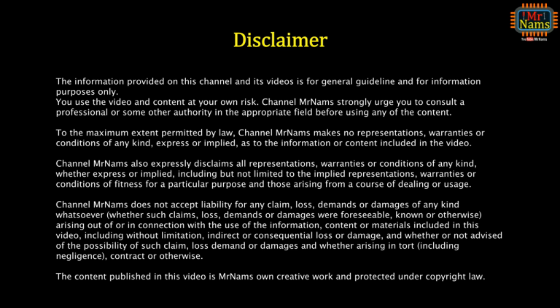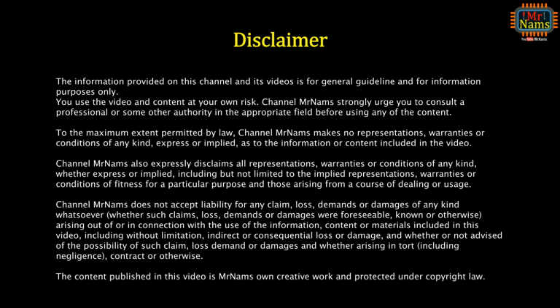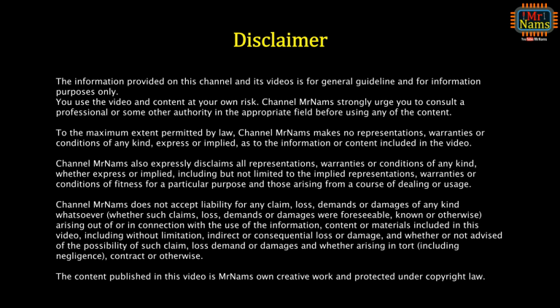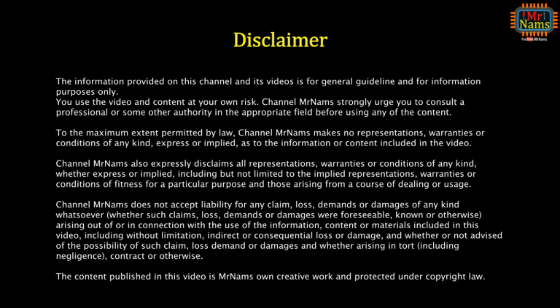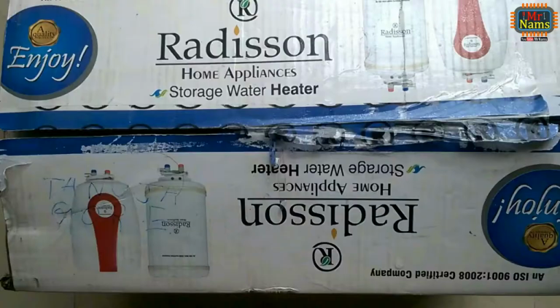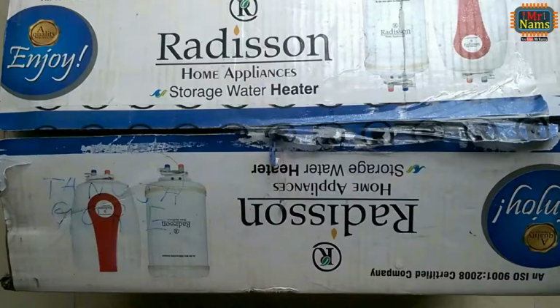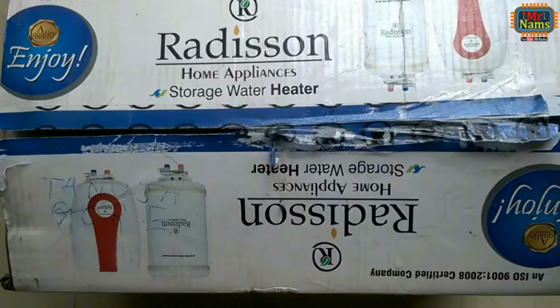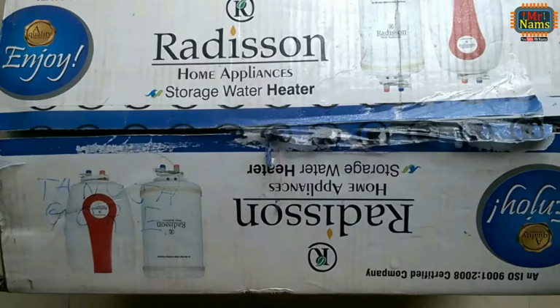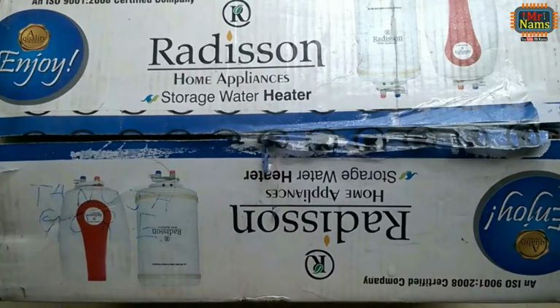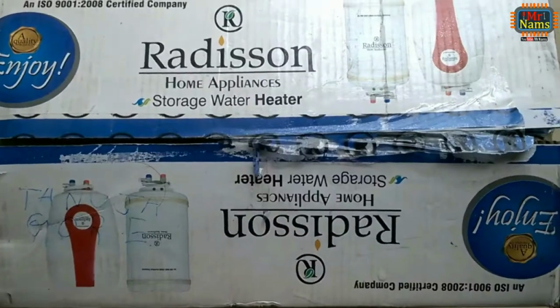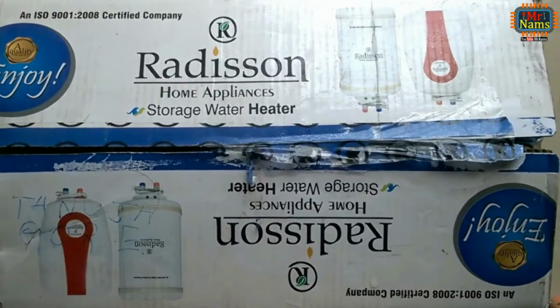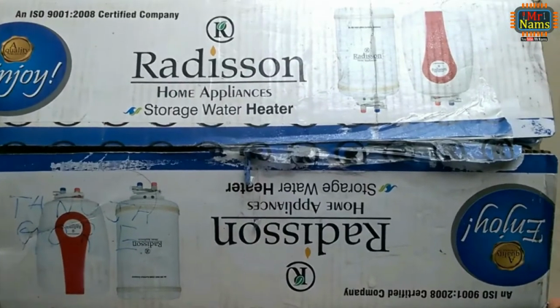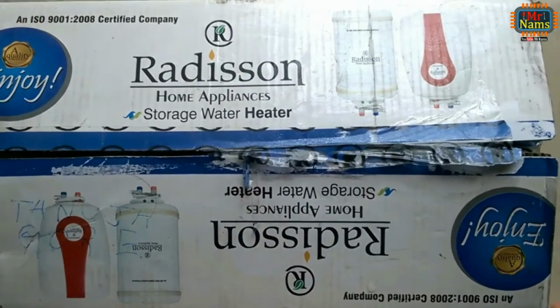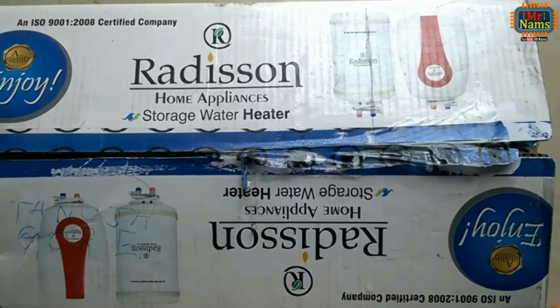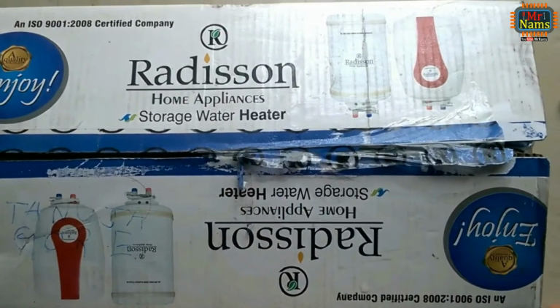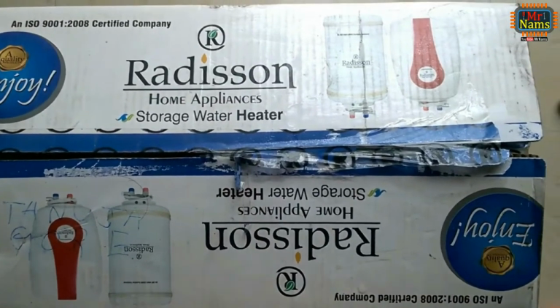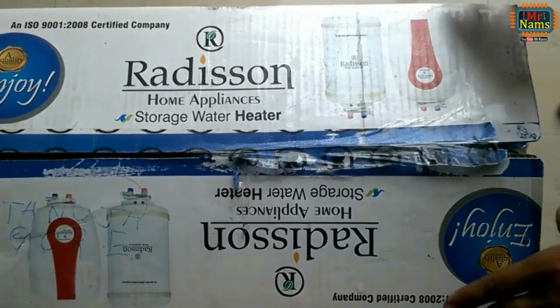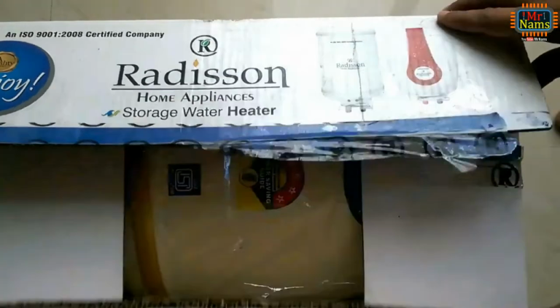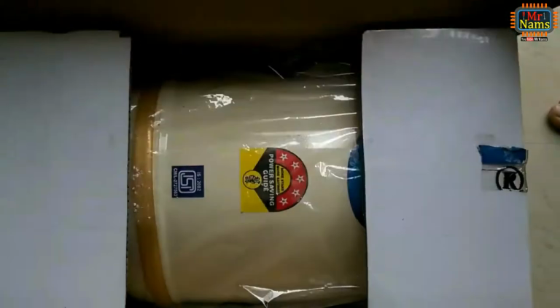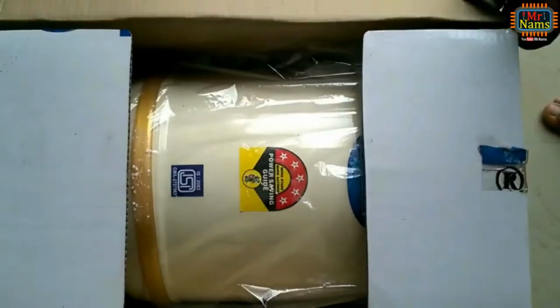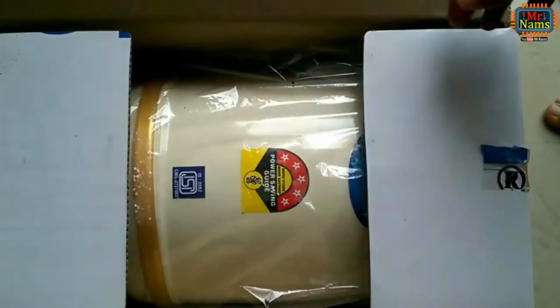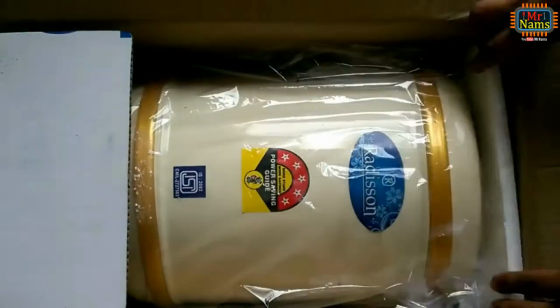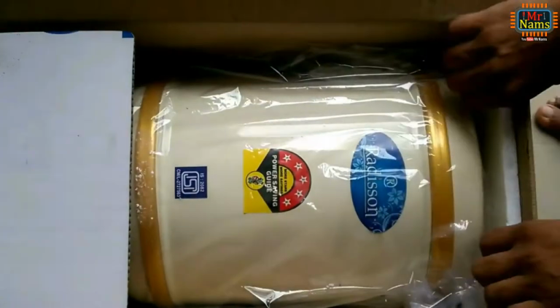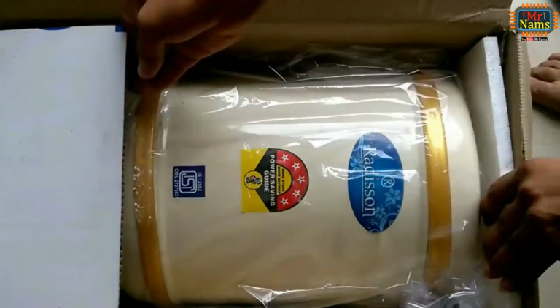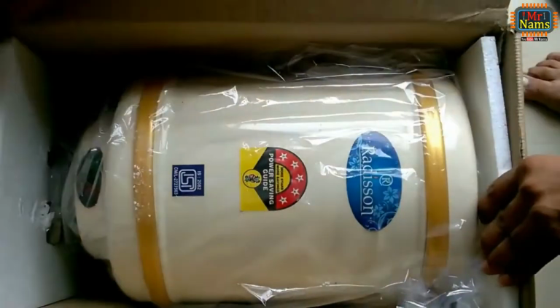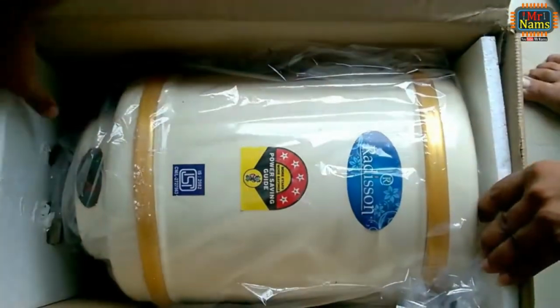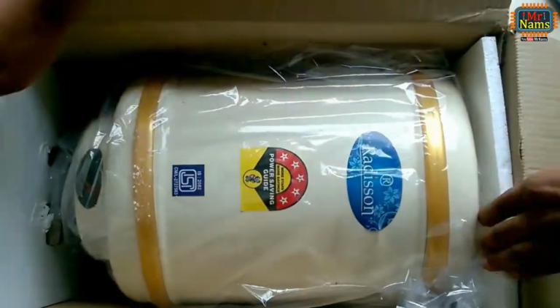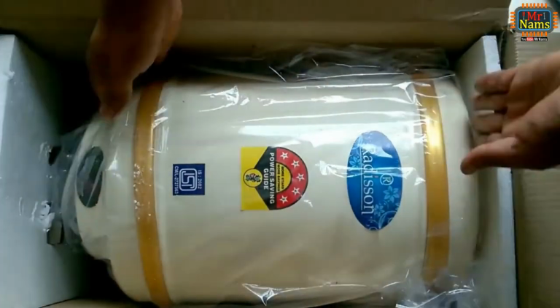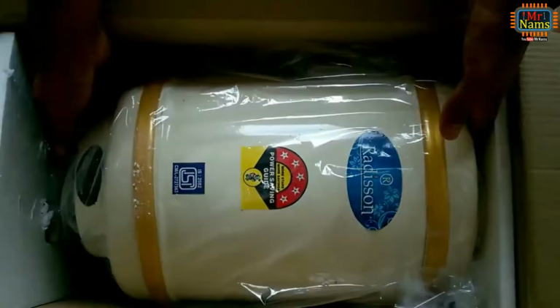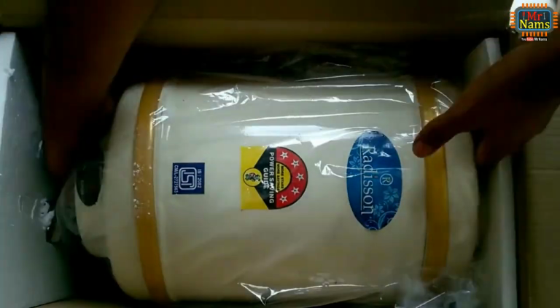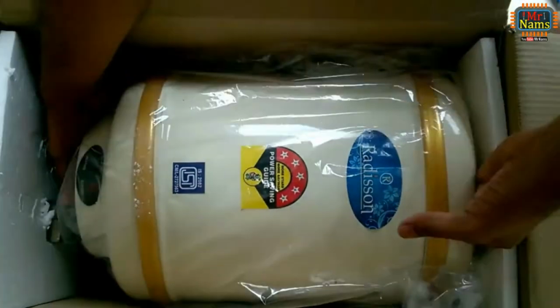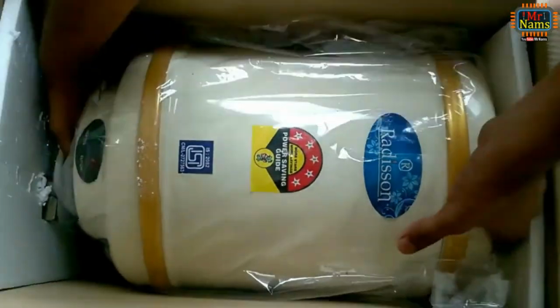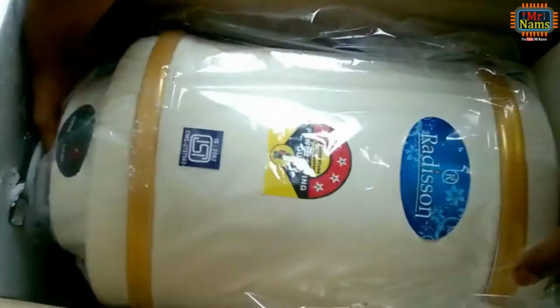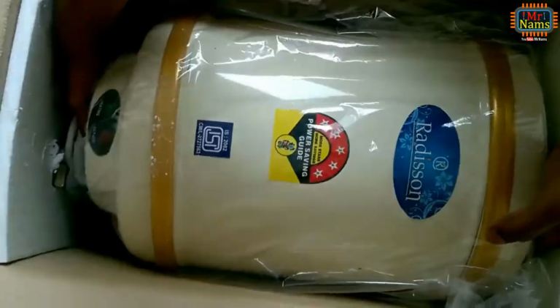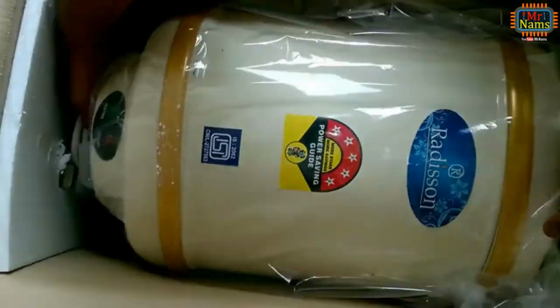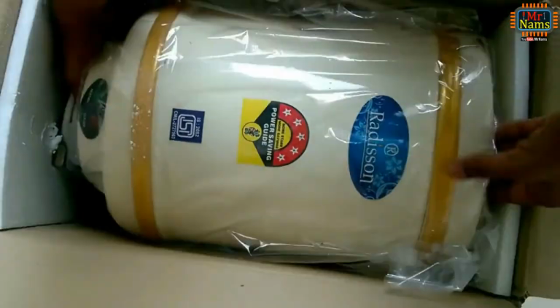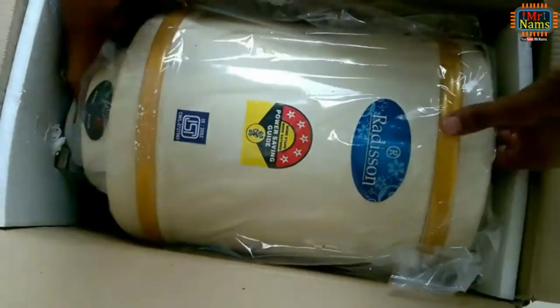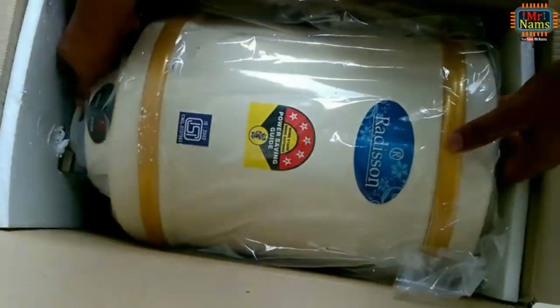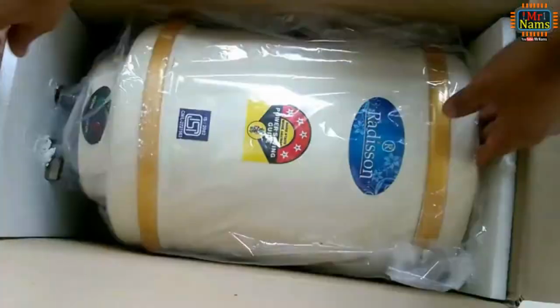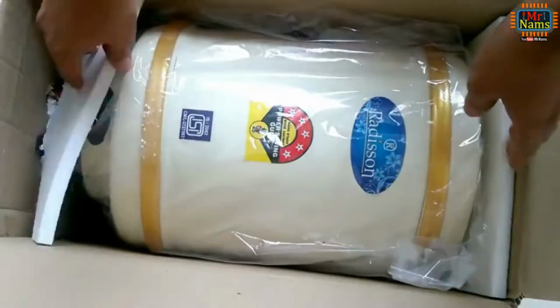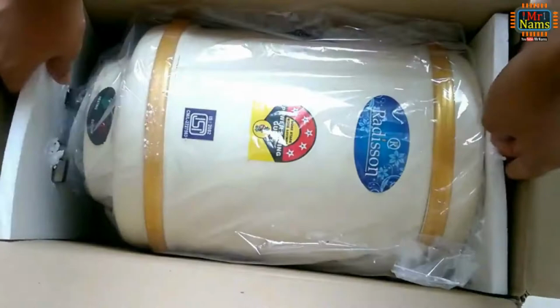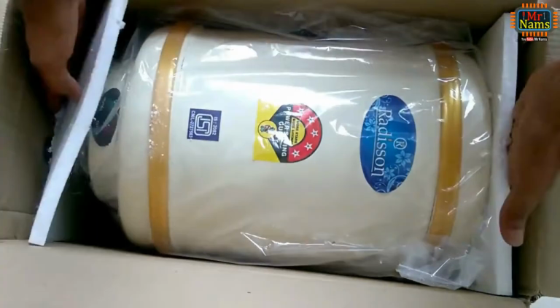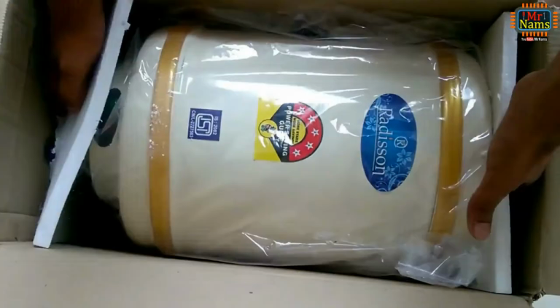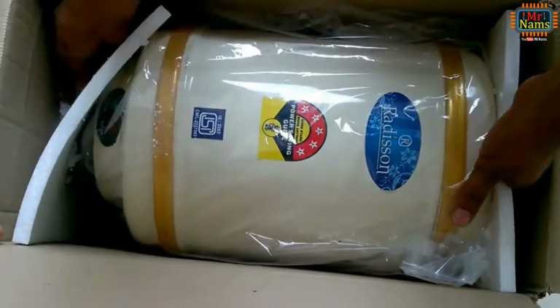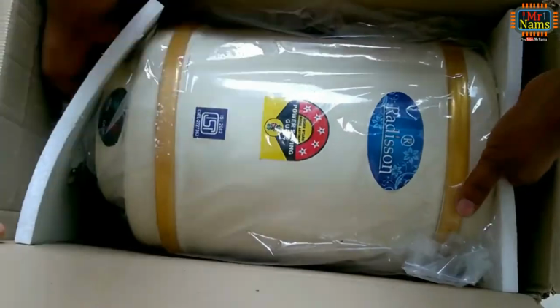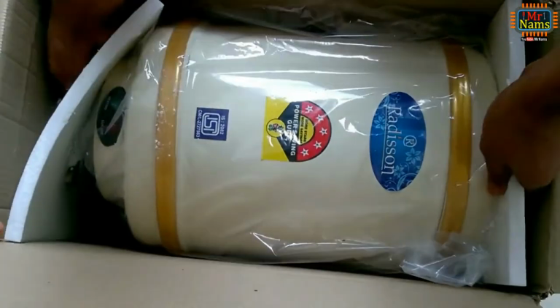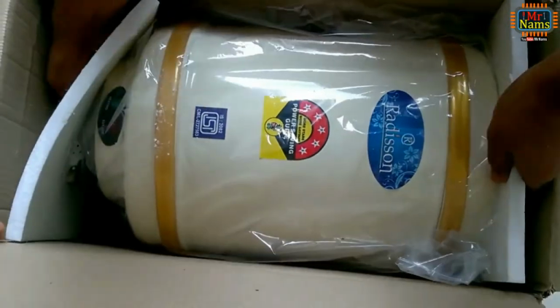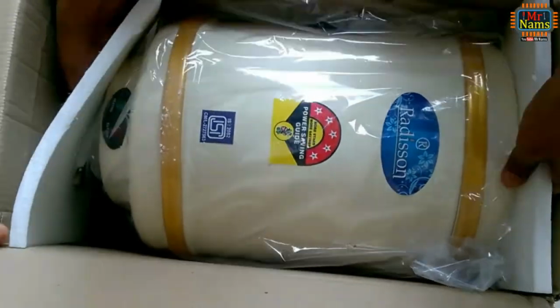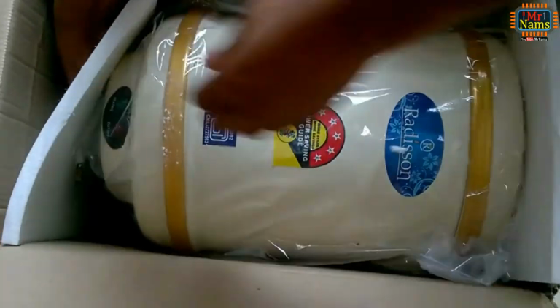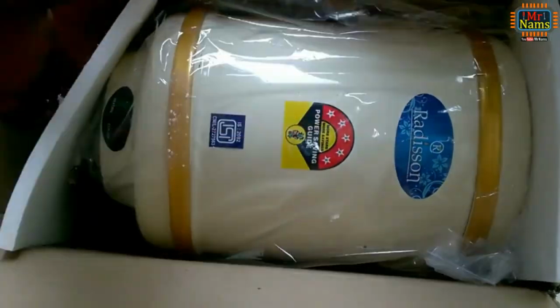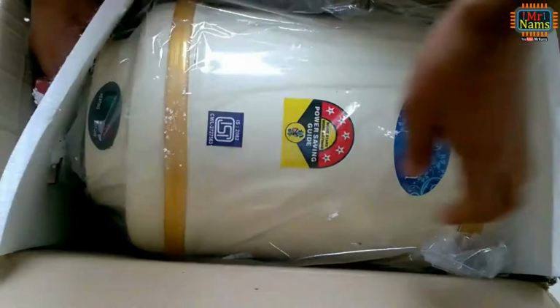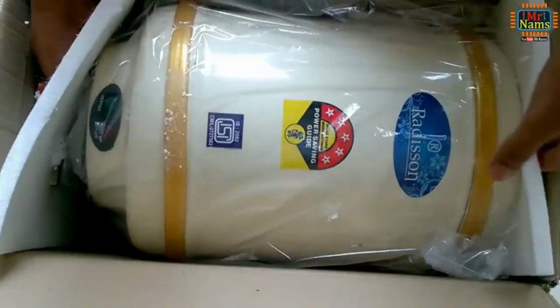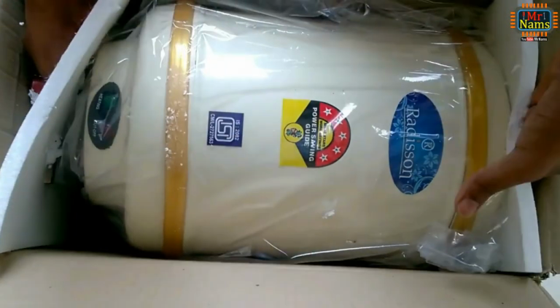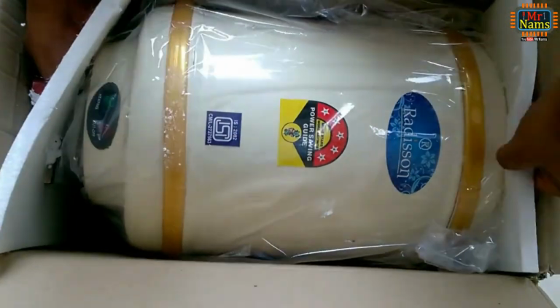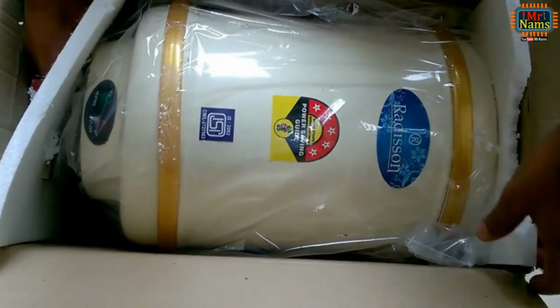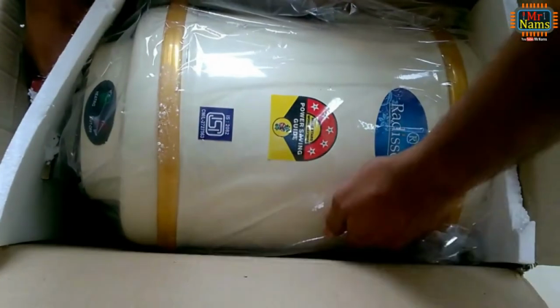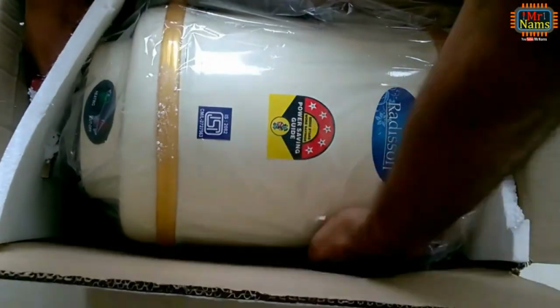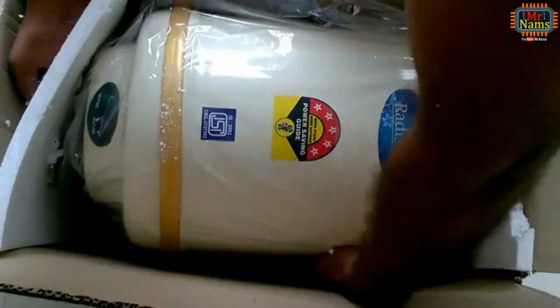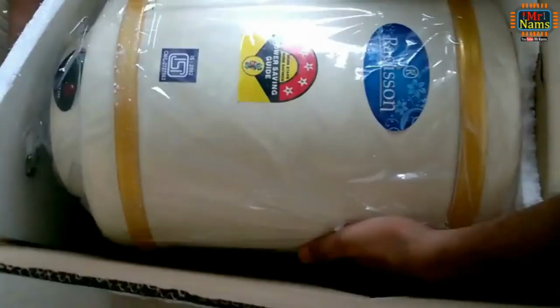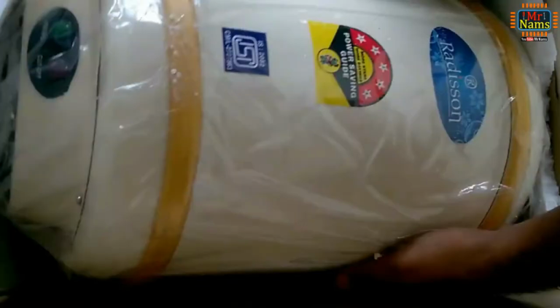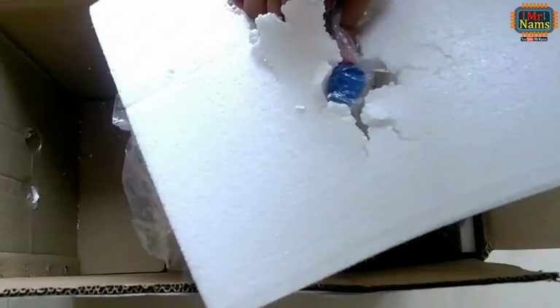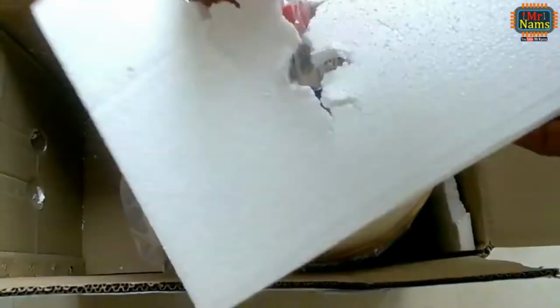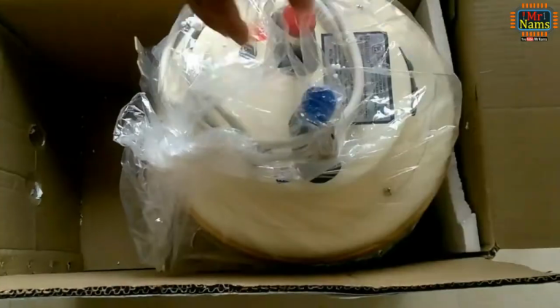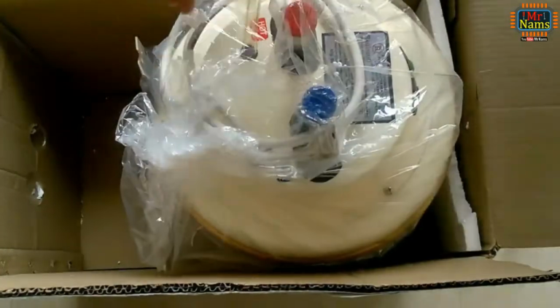Hello friends, in this video I shall try to show how to install an electric water heater, also called an electric geyser.